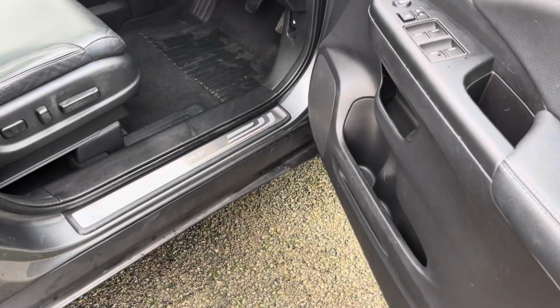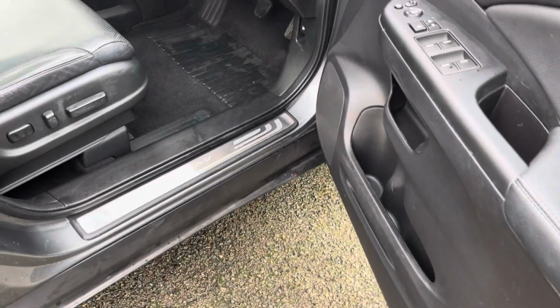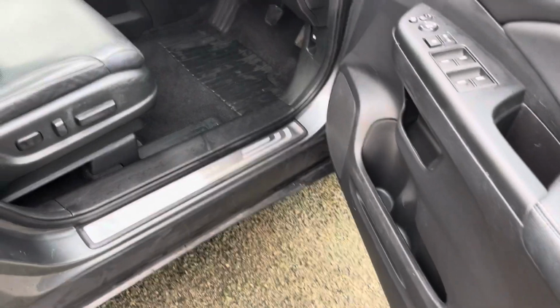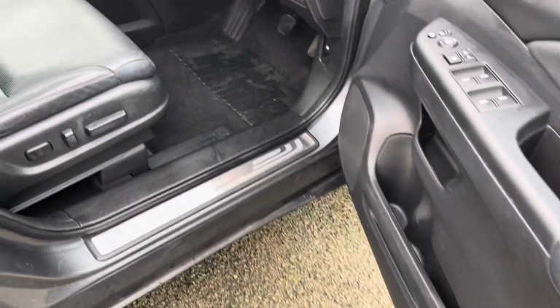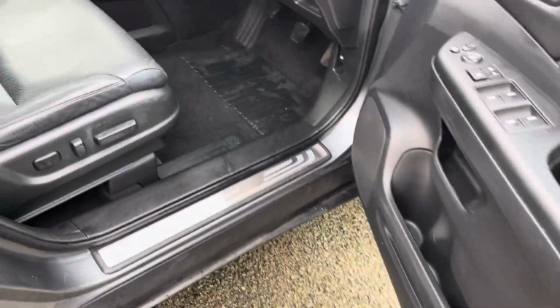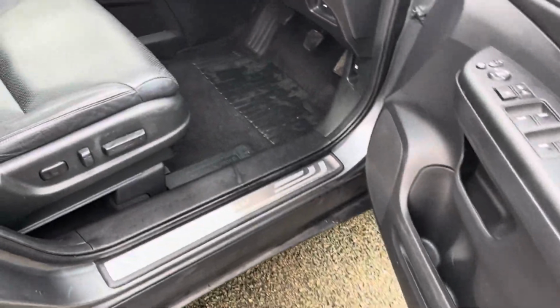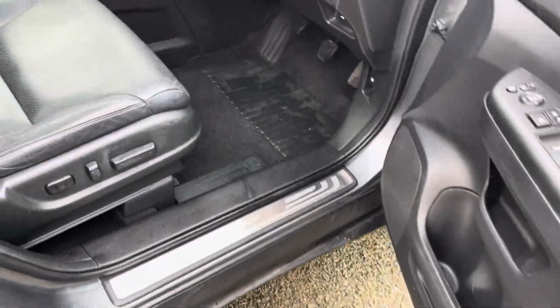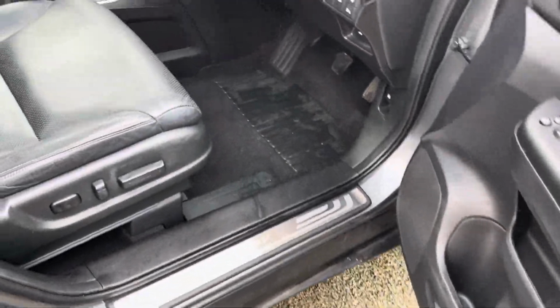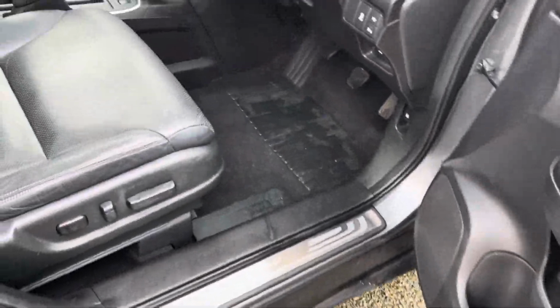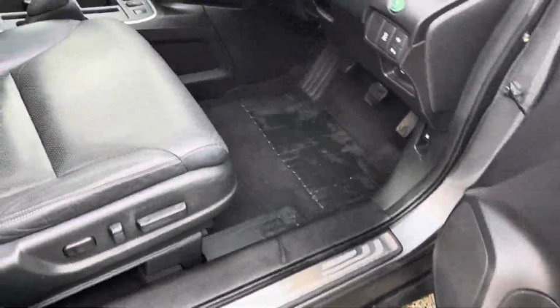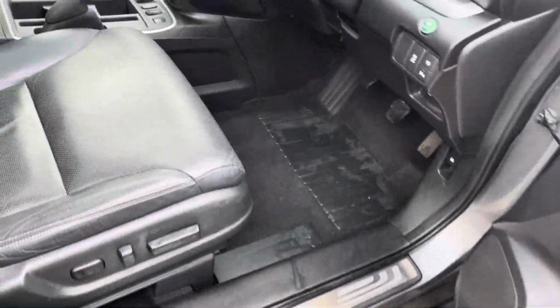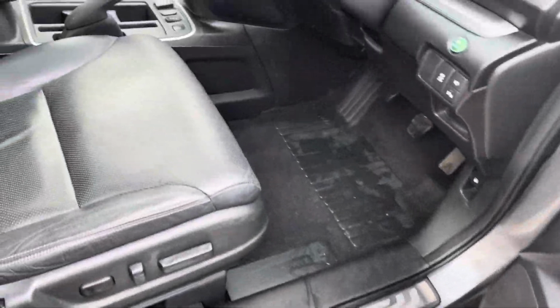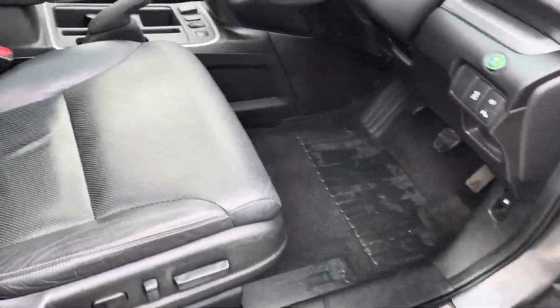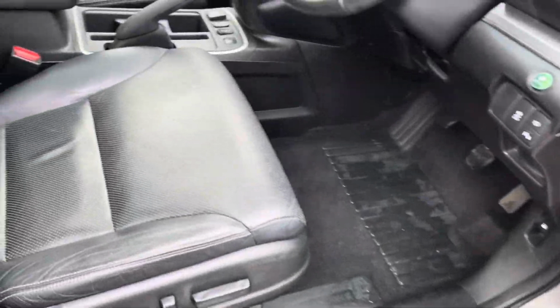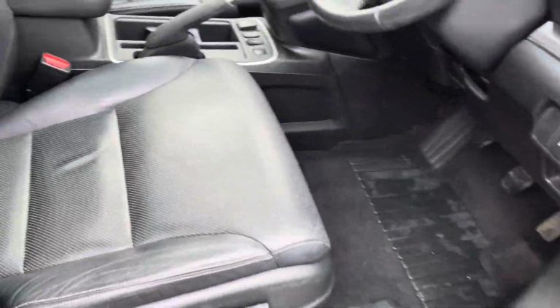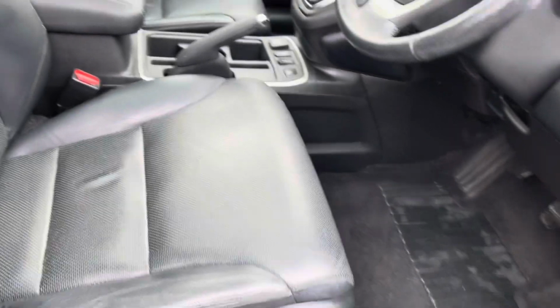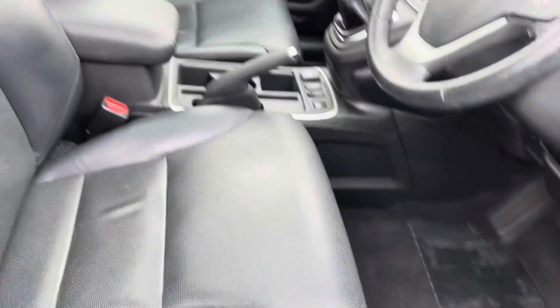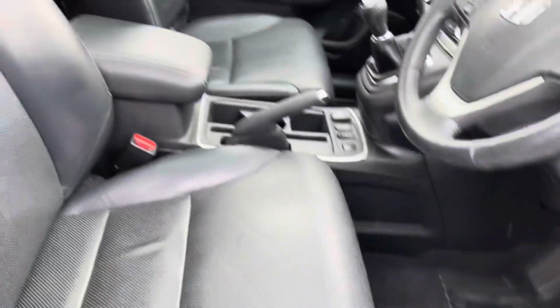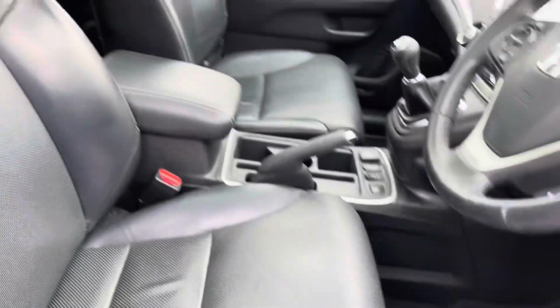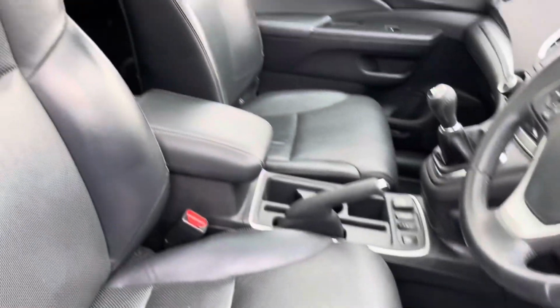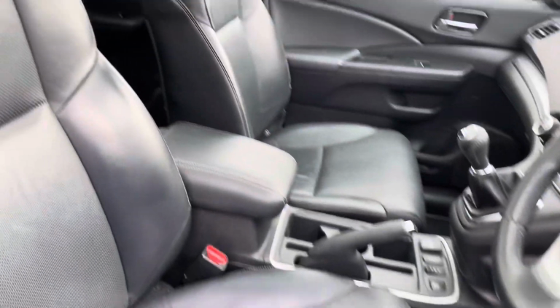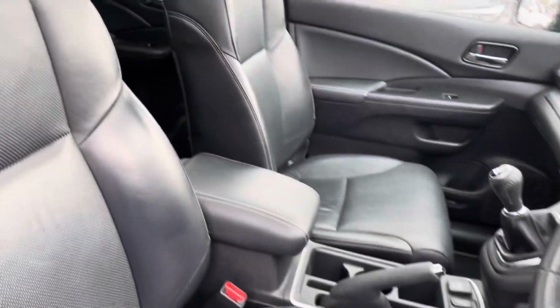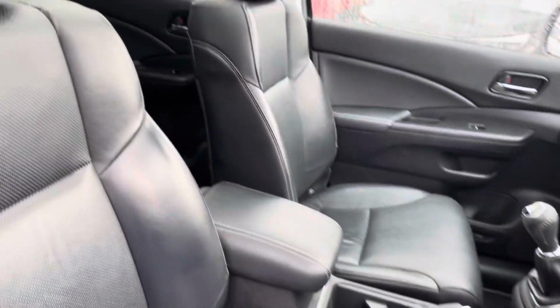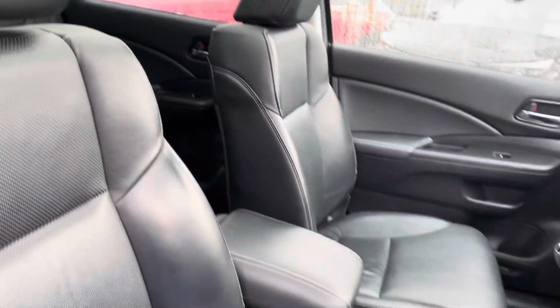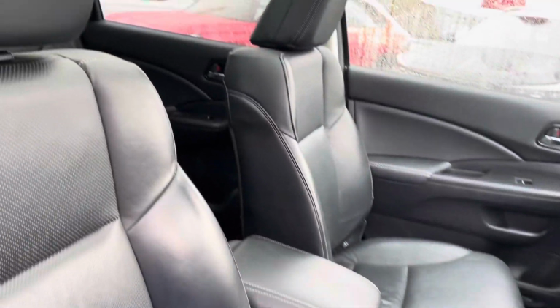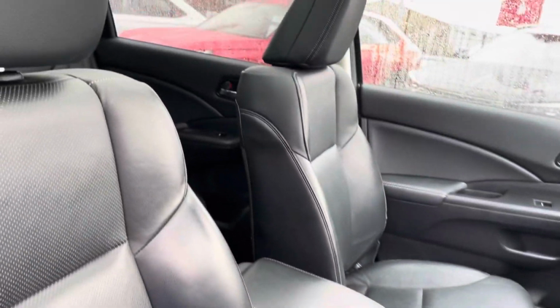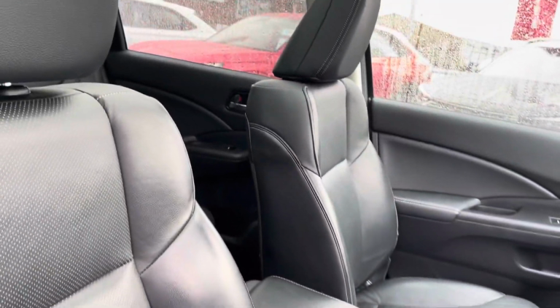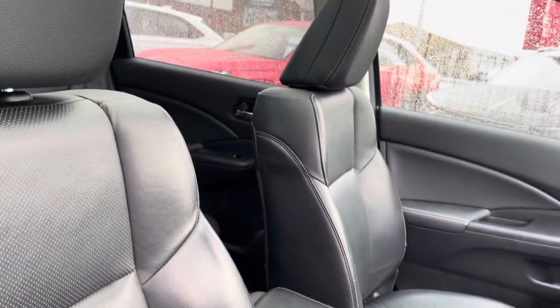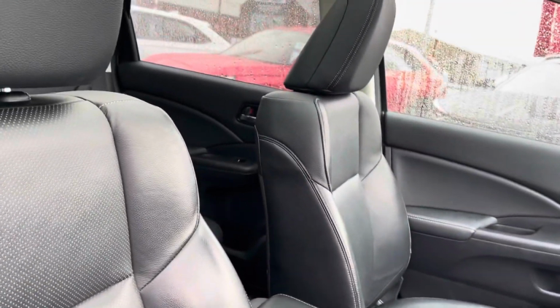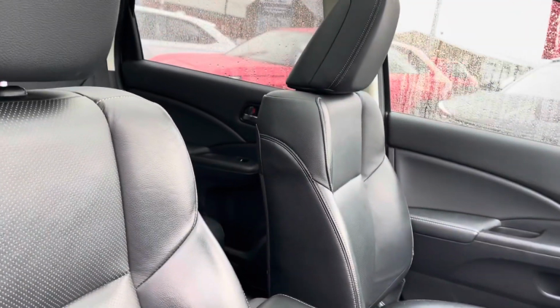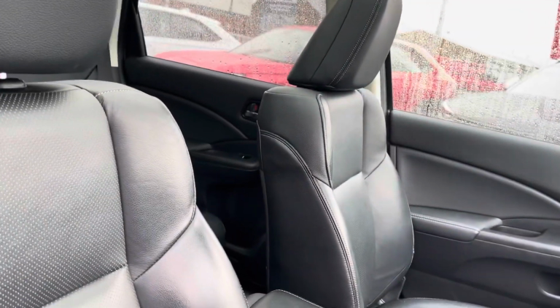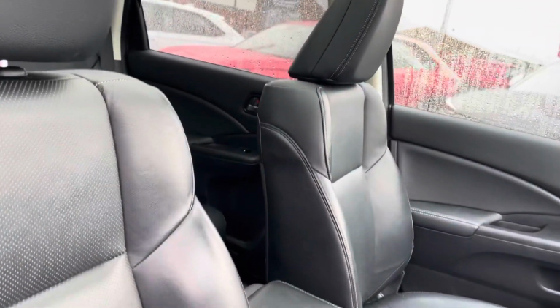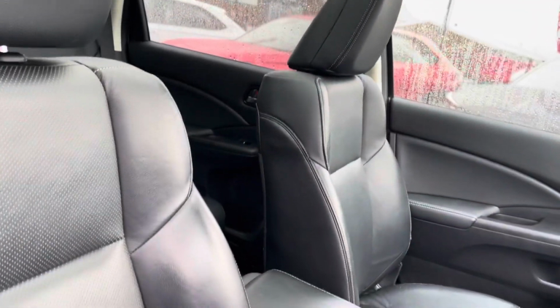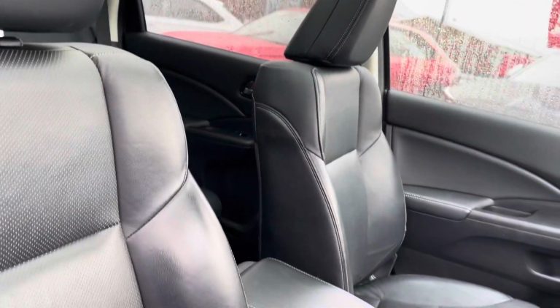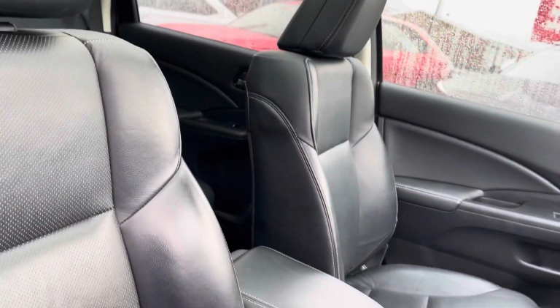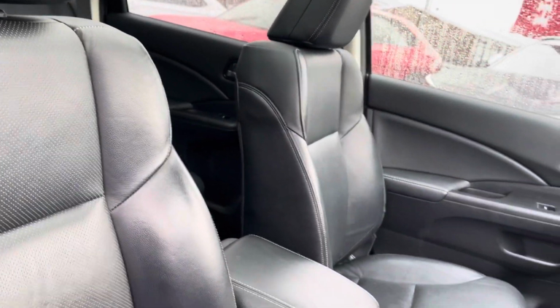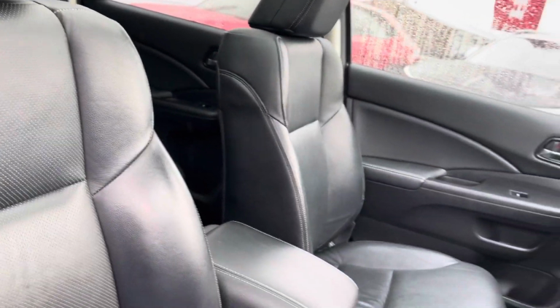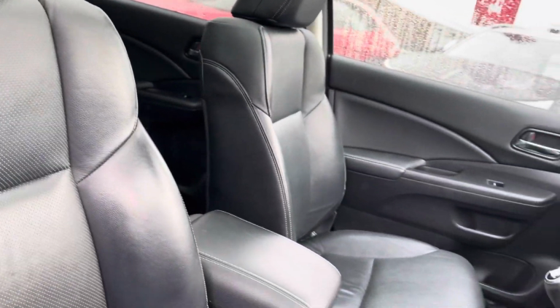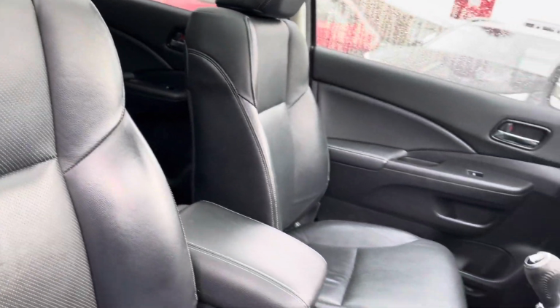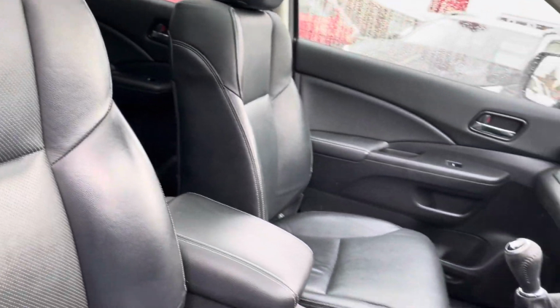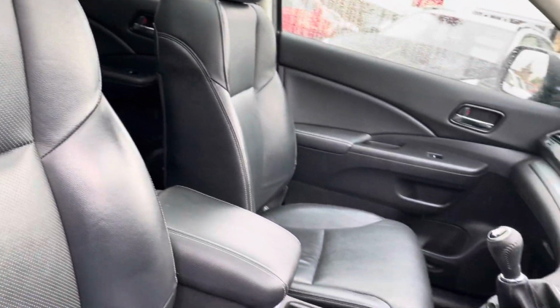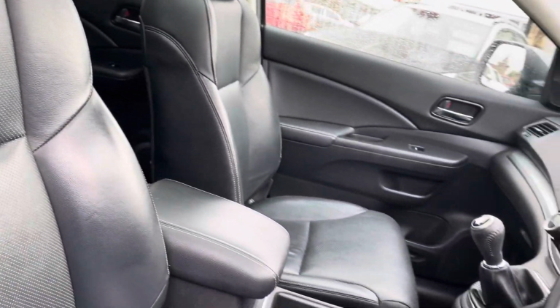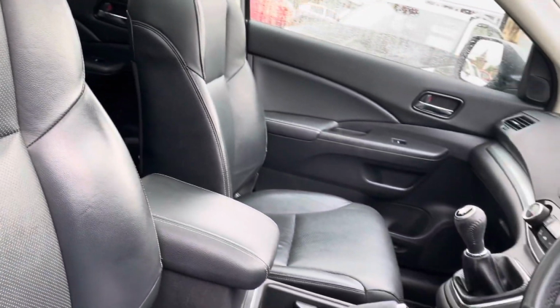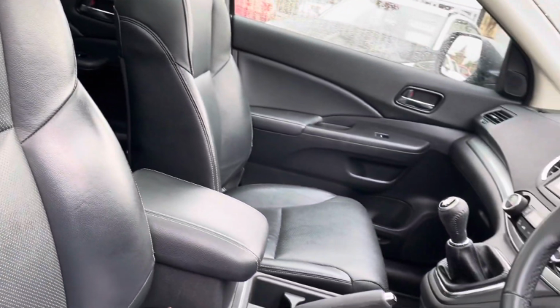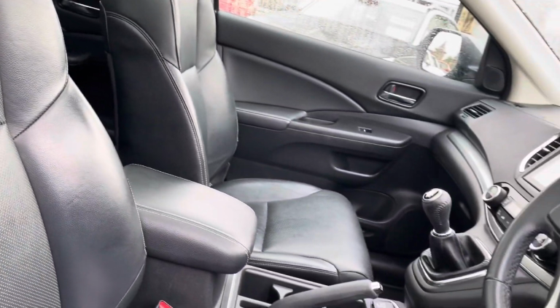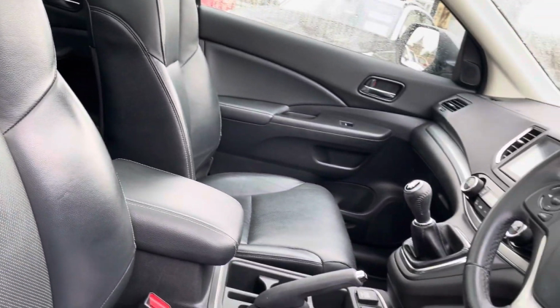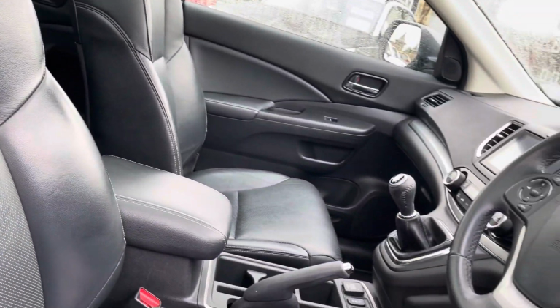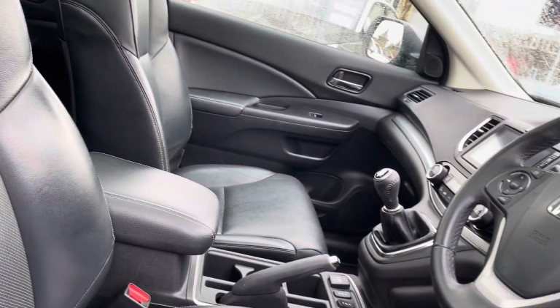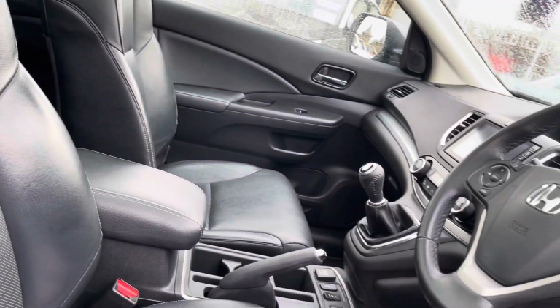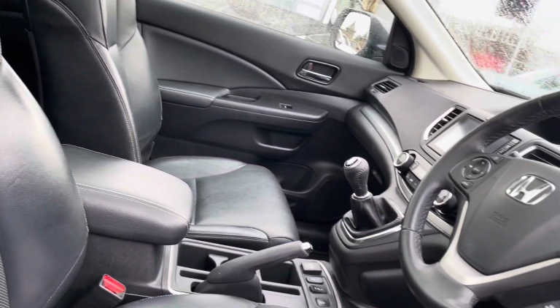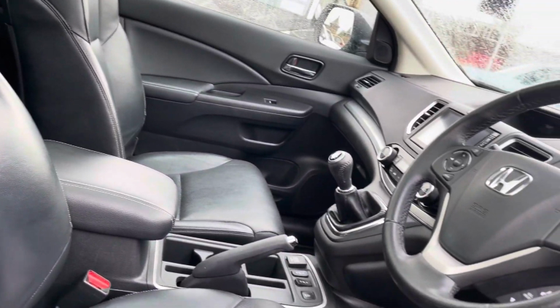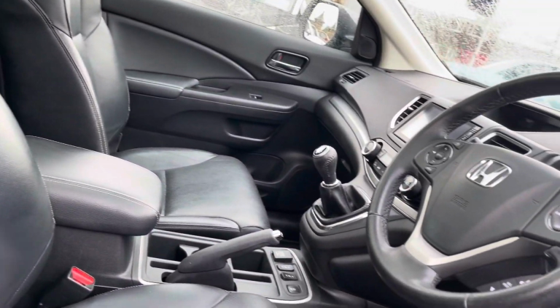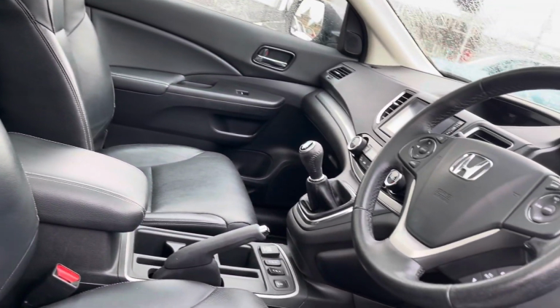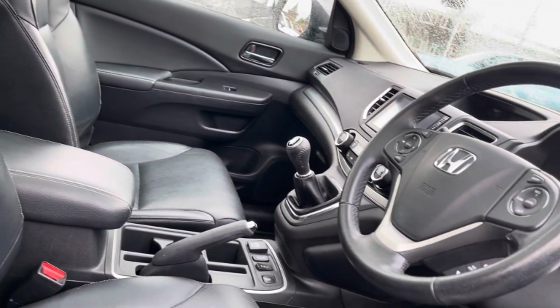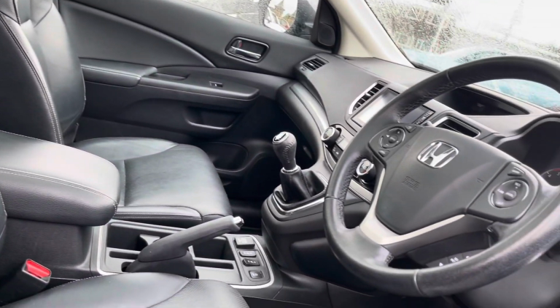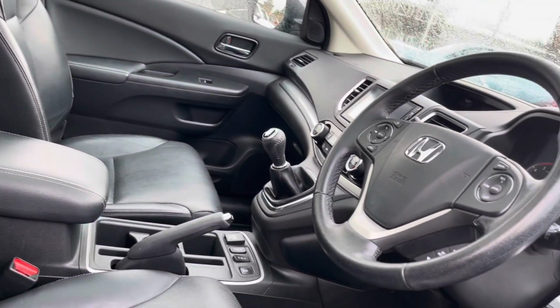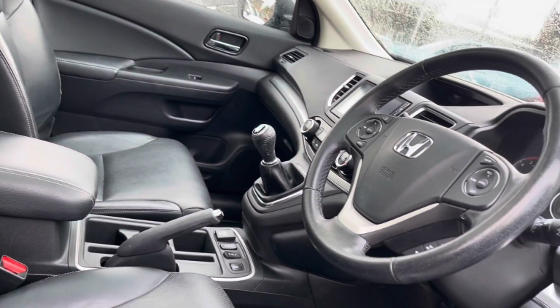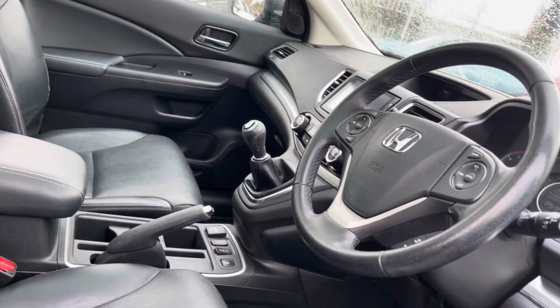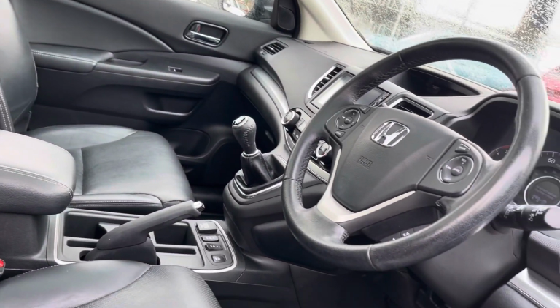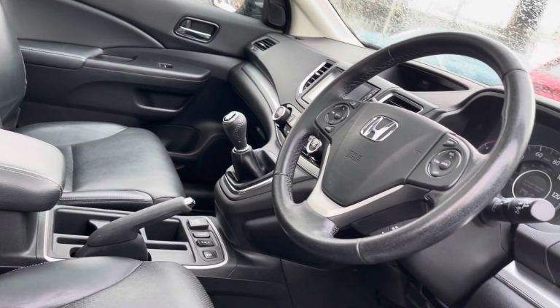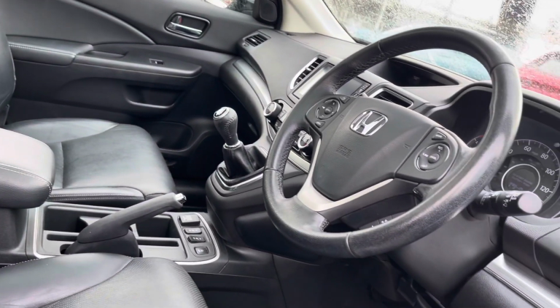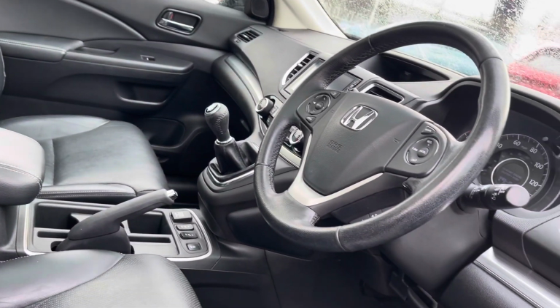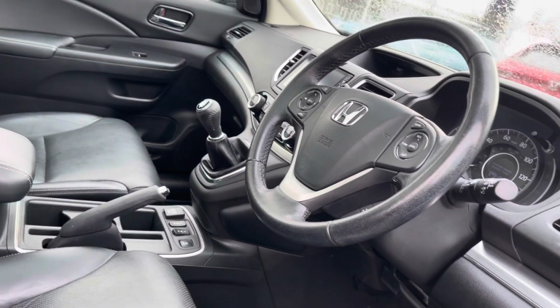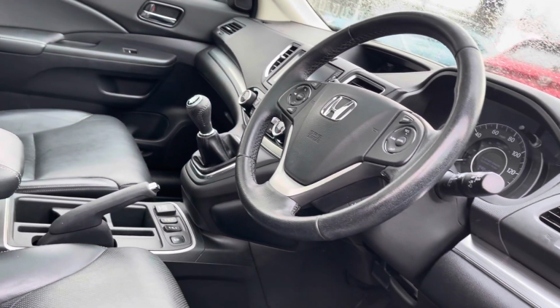Keyless entry makes access to your front interior very easy. You've got electronically adjustable seats and you do have those nice door sill trims.